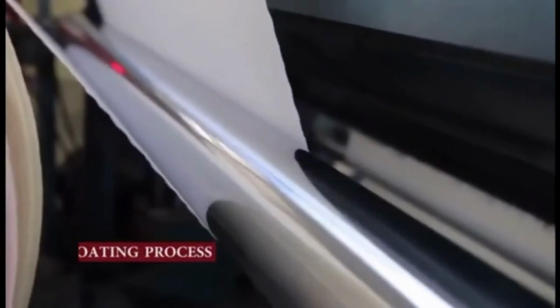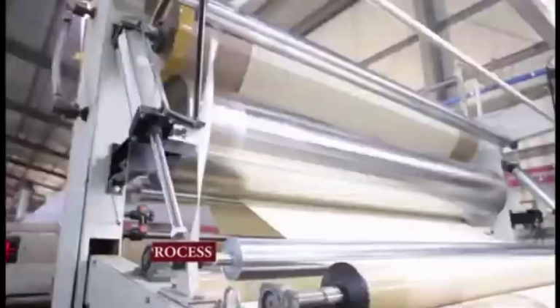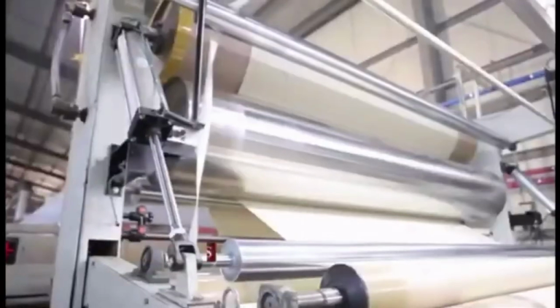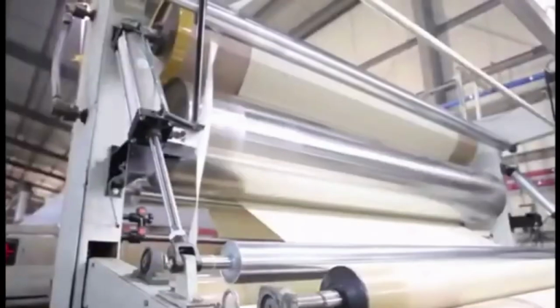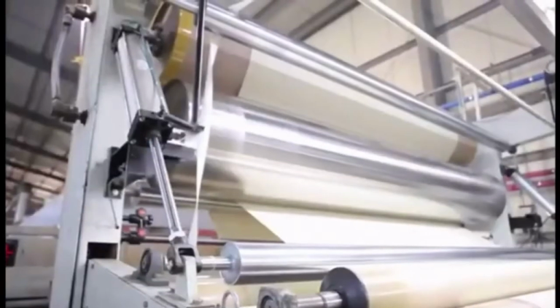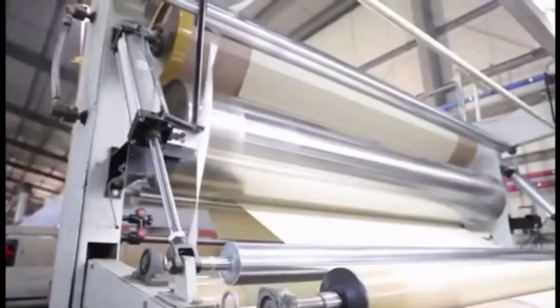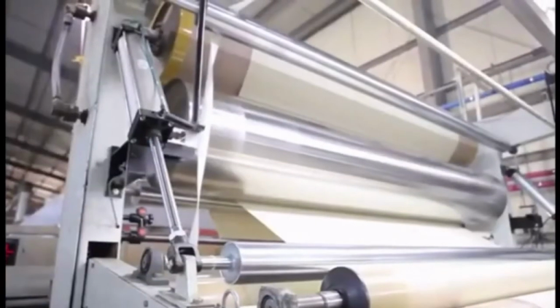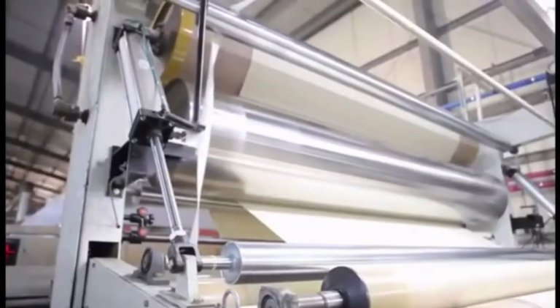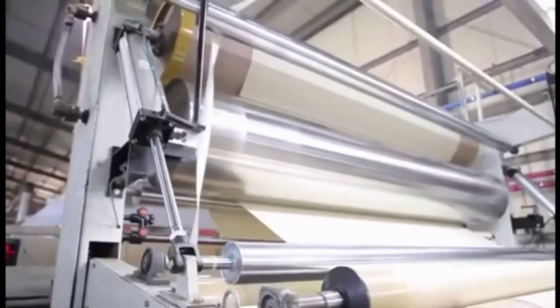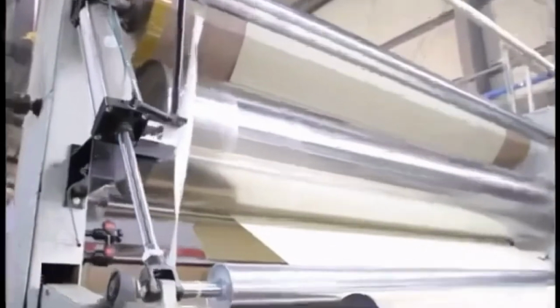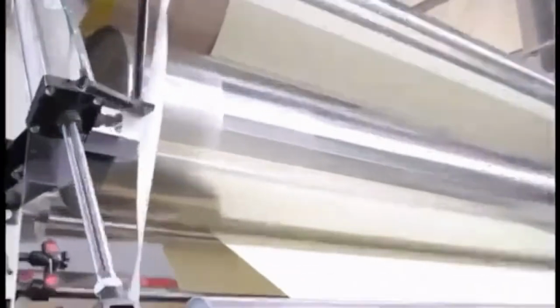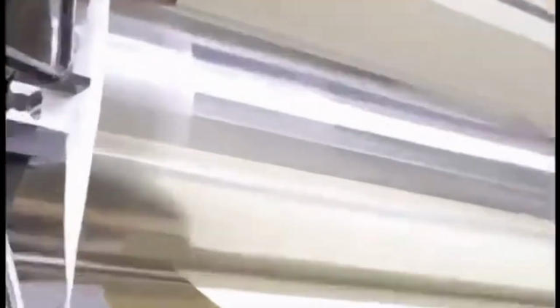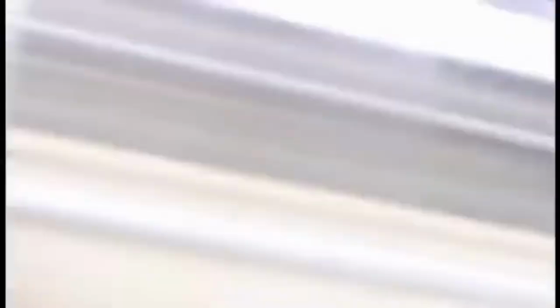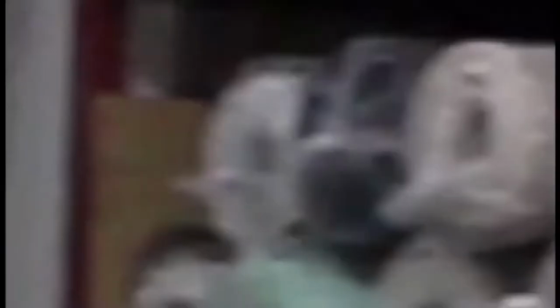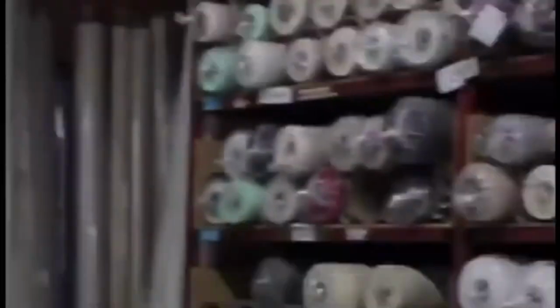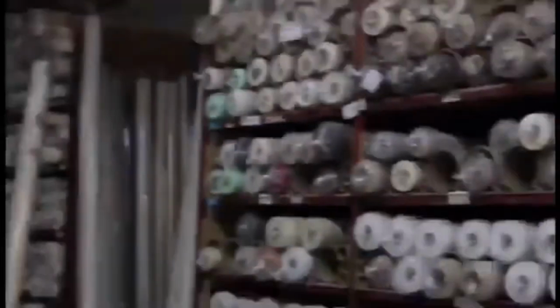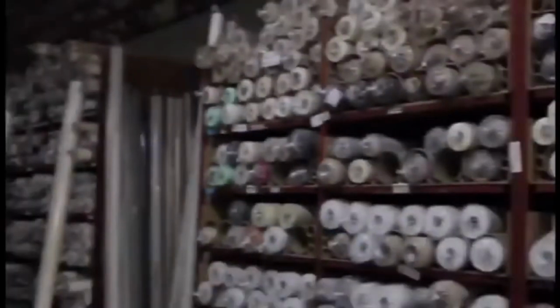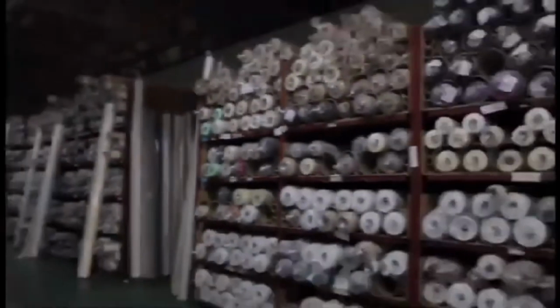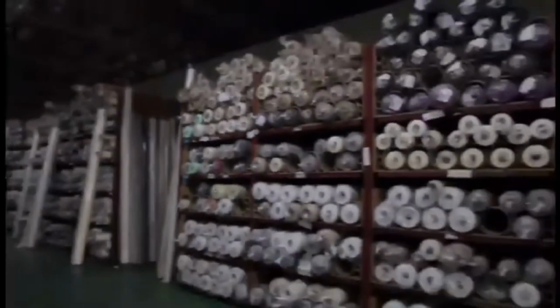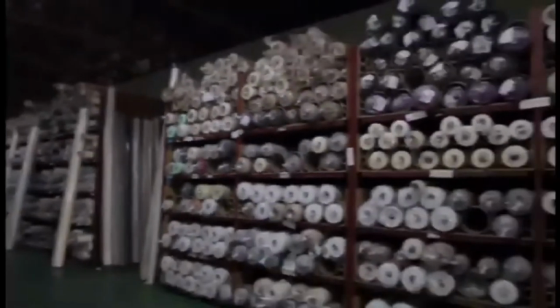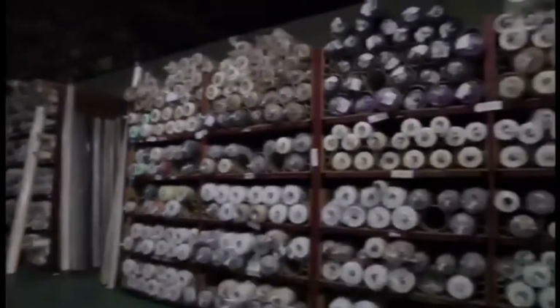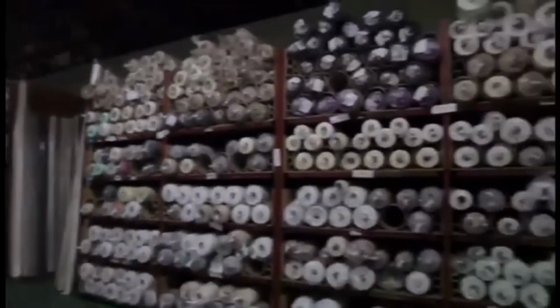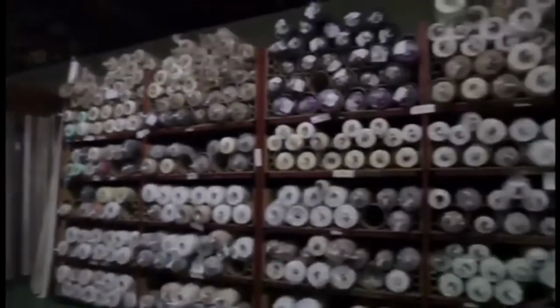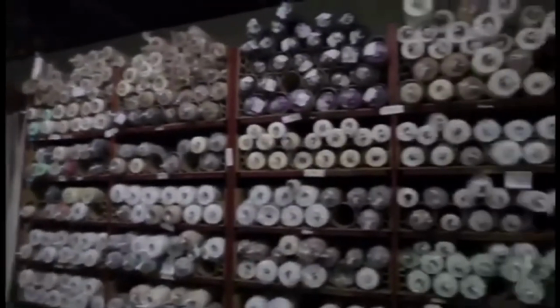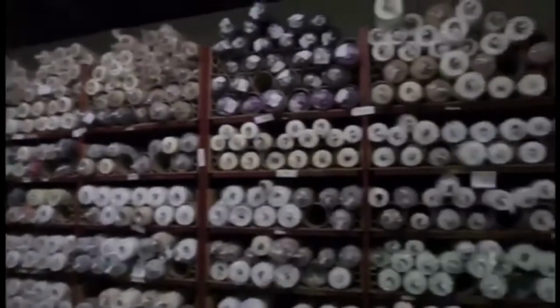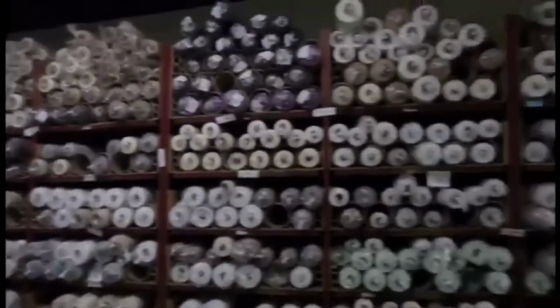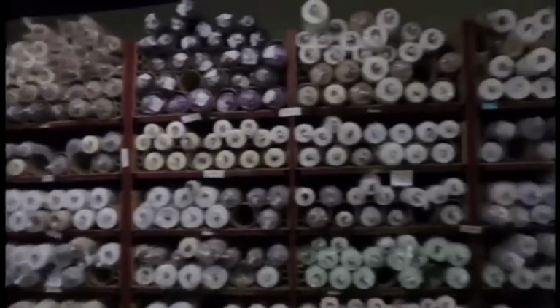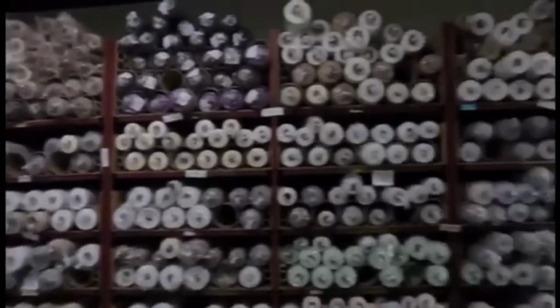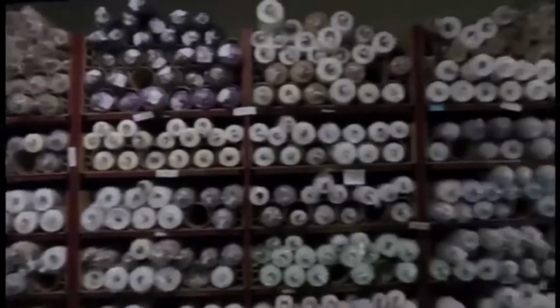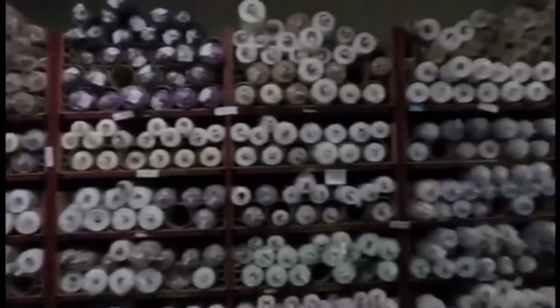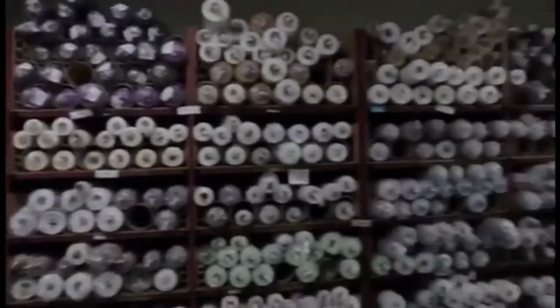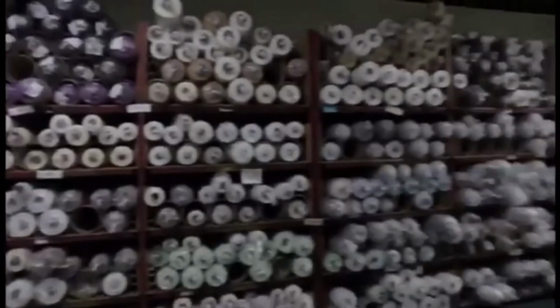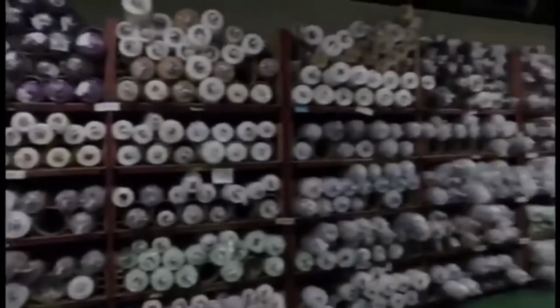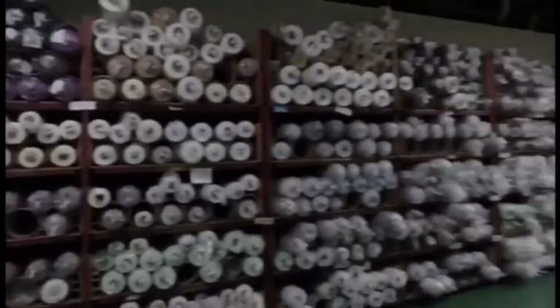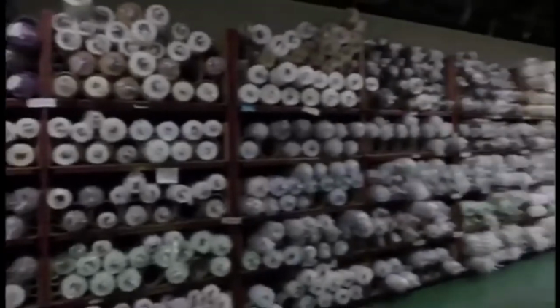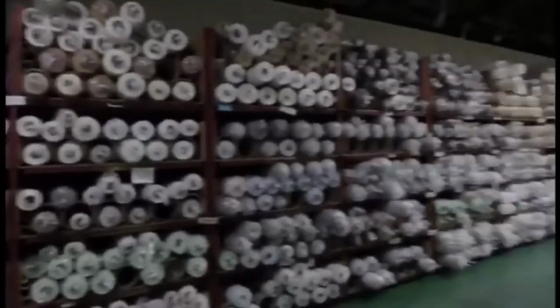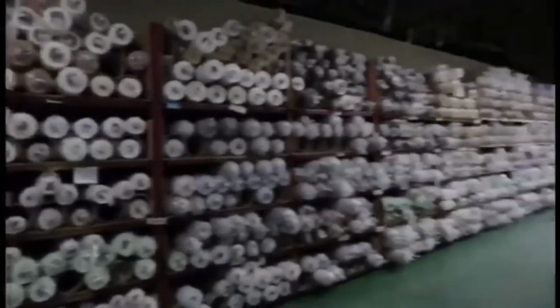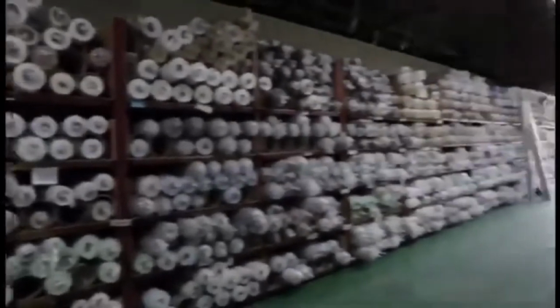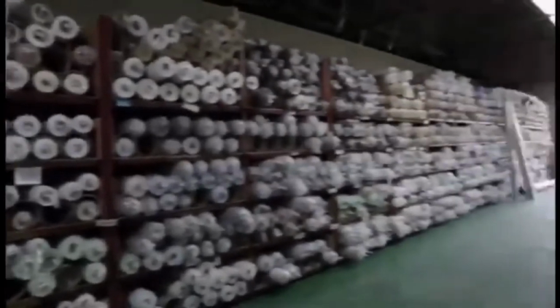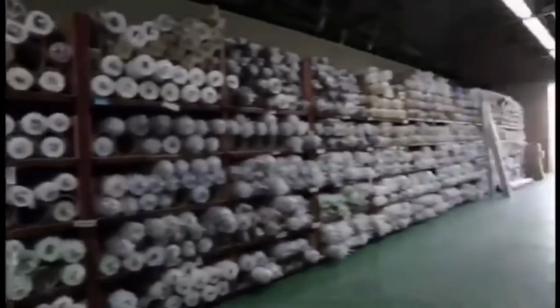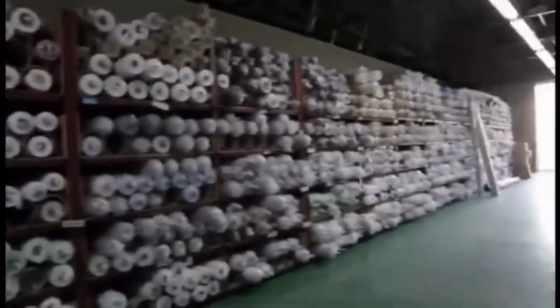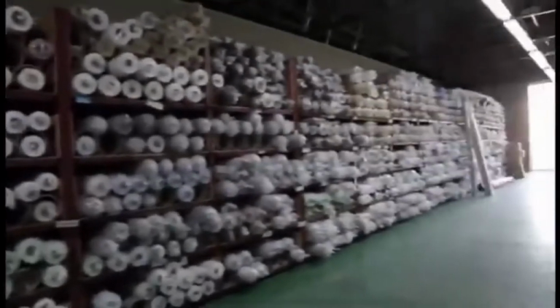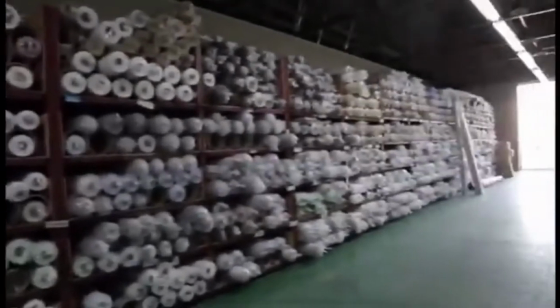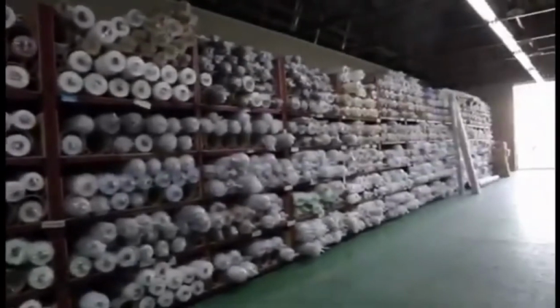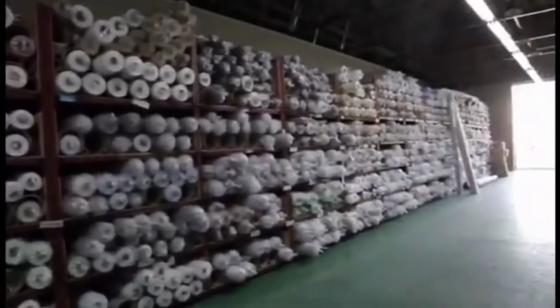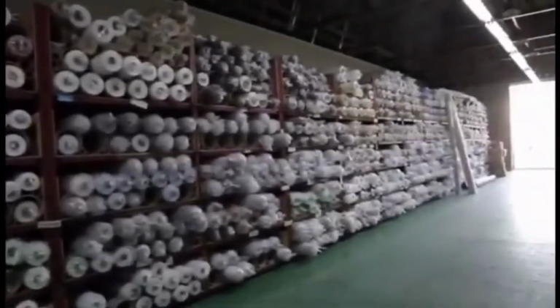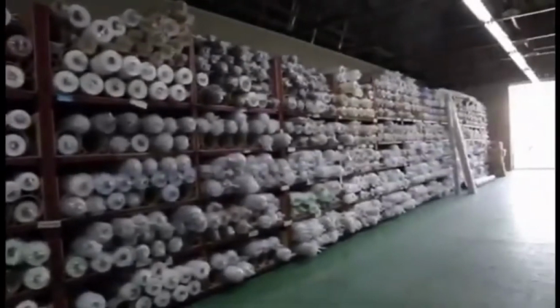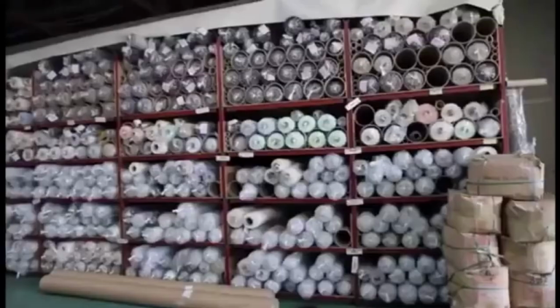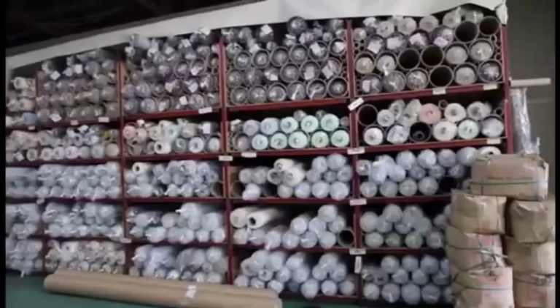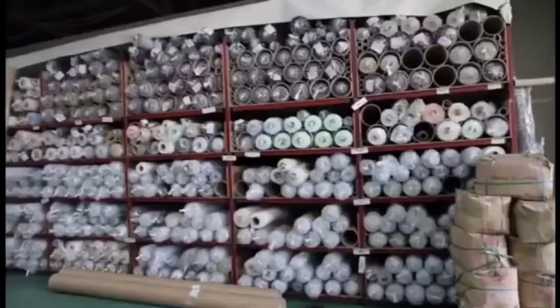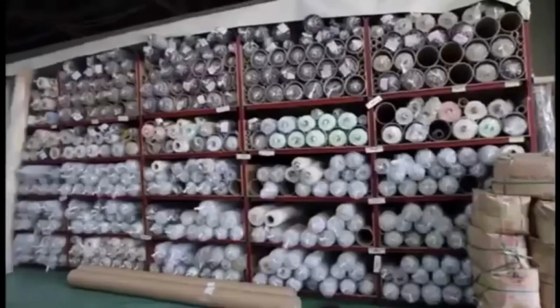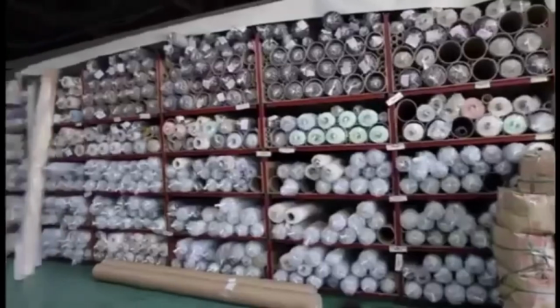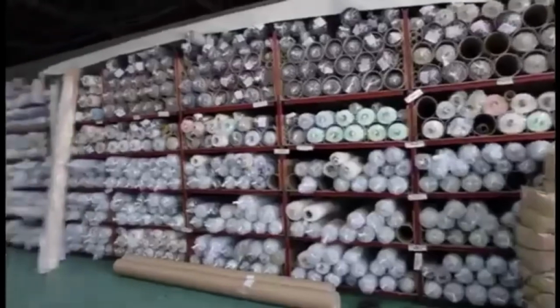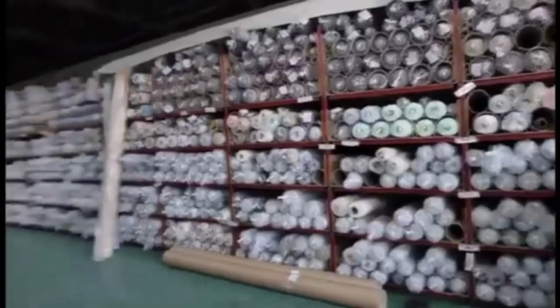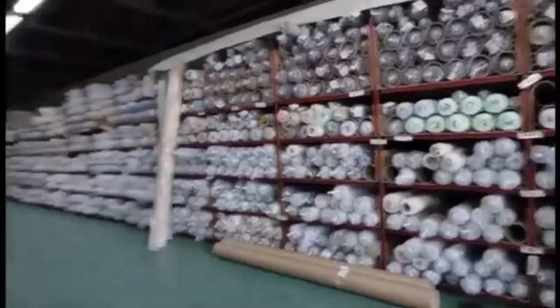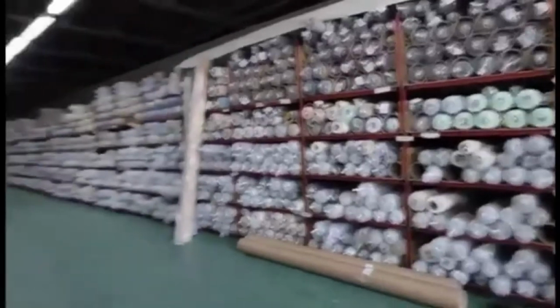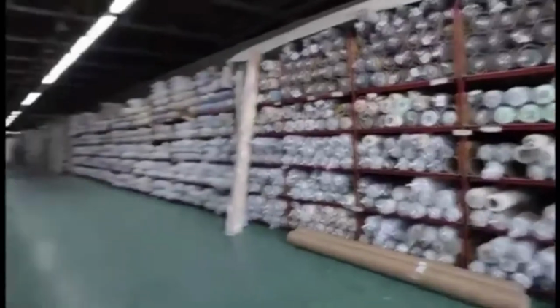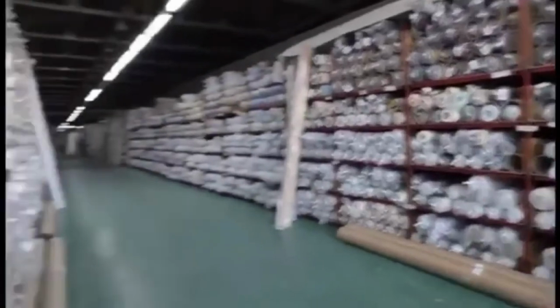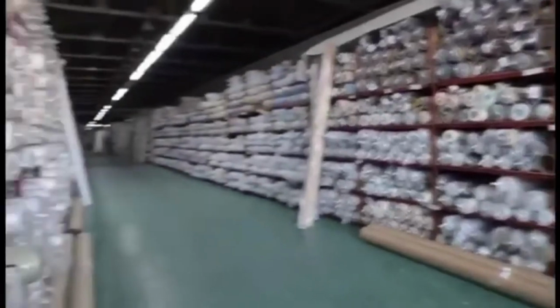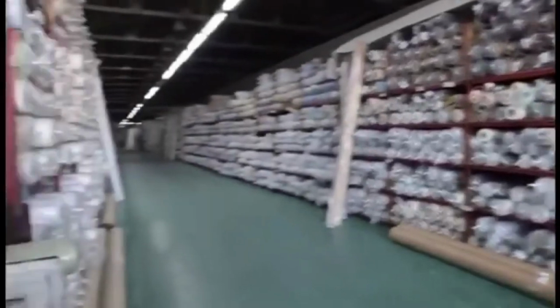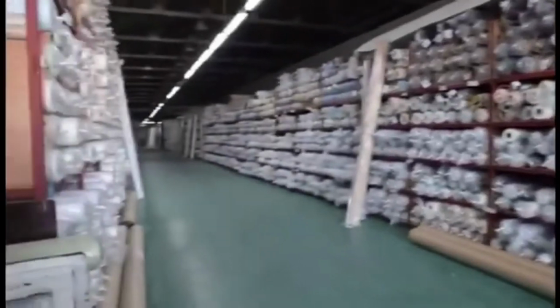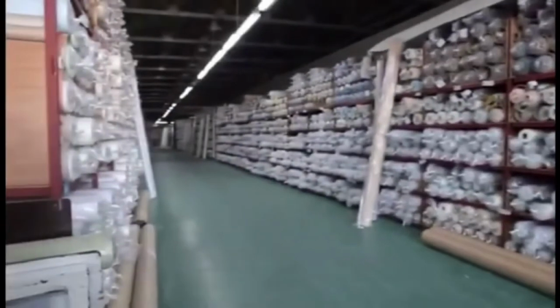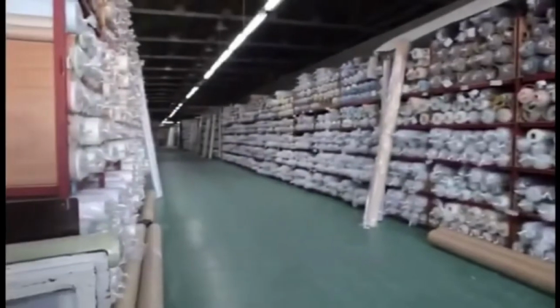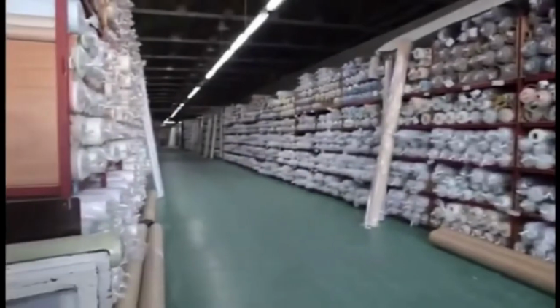These products, which undergo numerous processes, are stored in a perfect stock system.